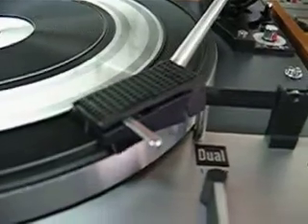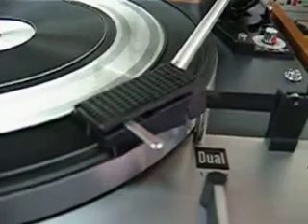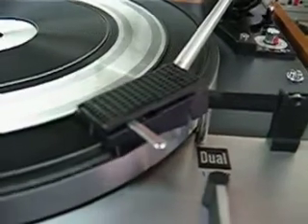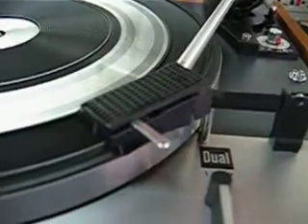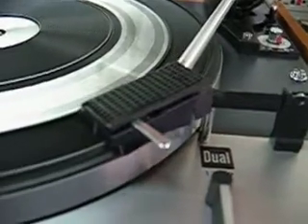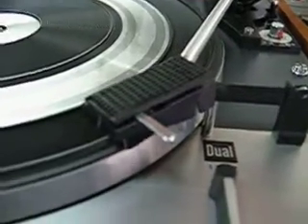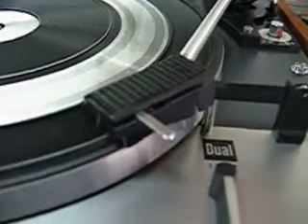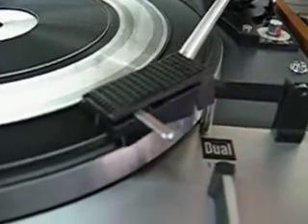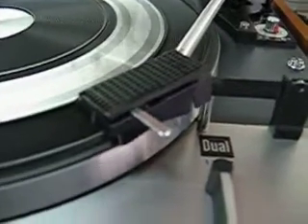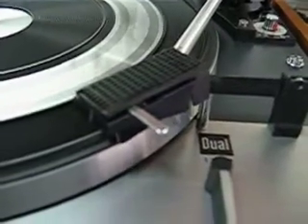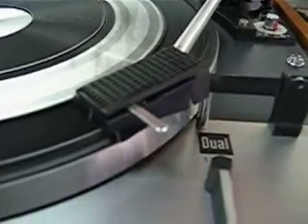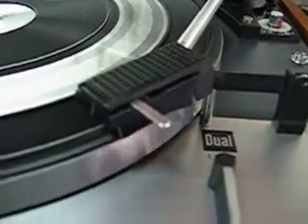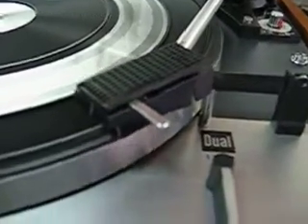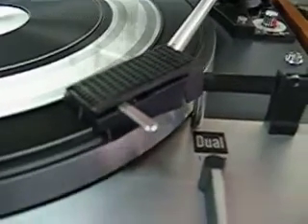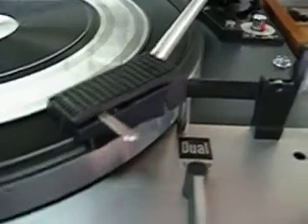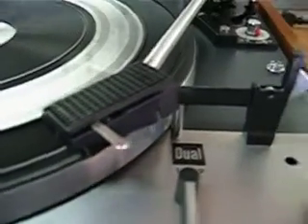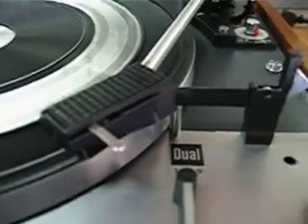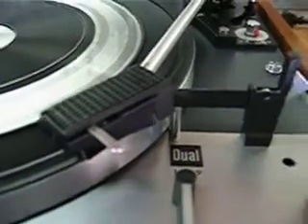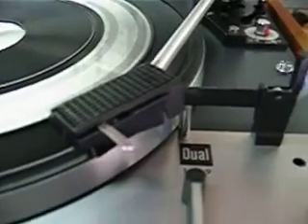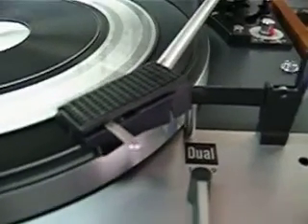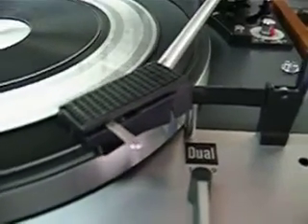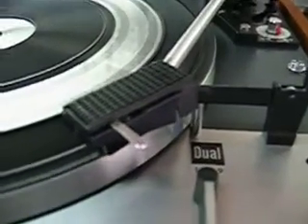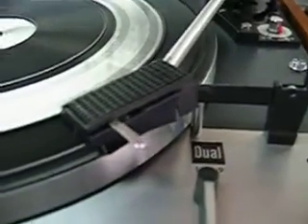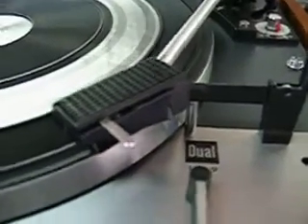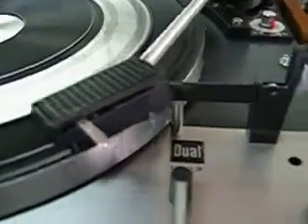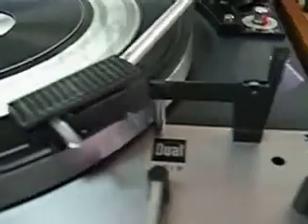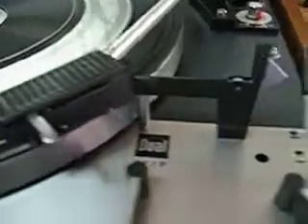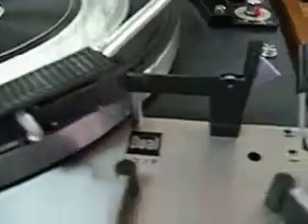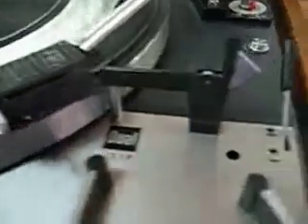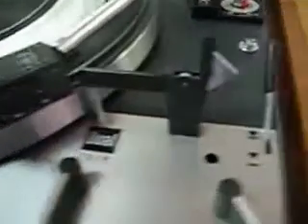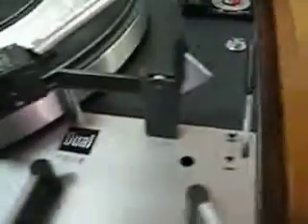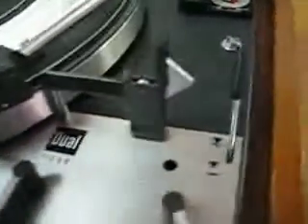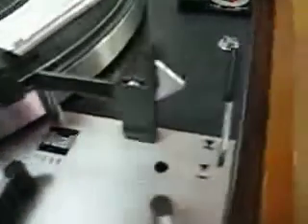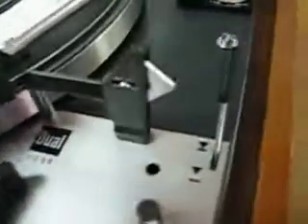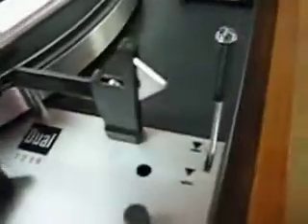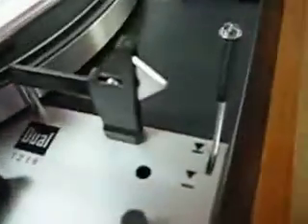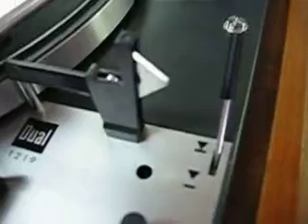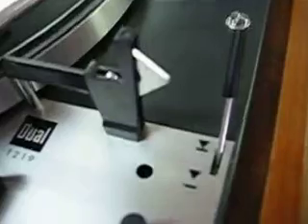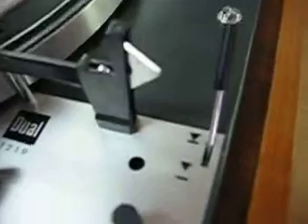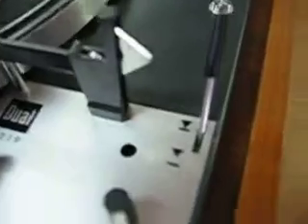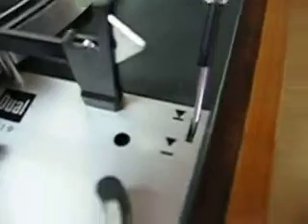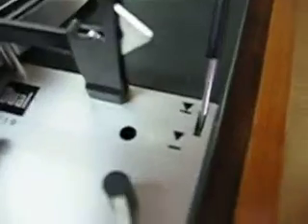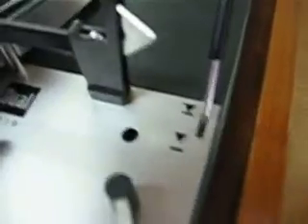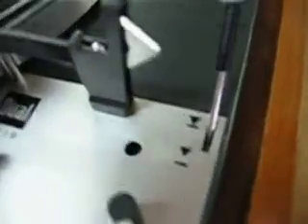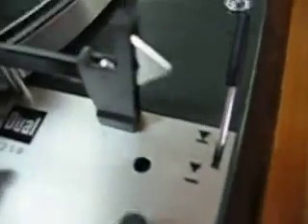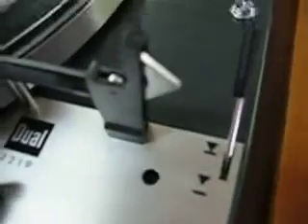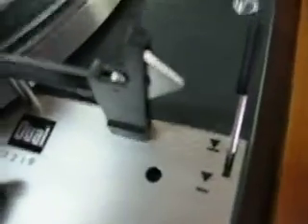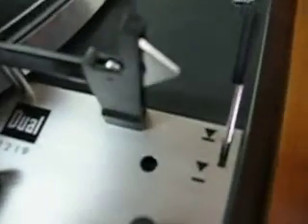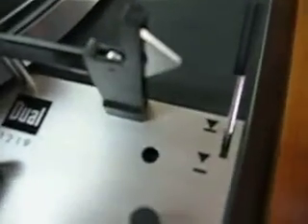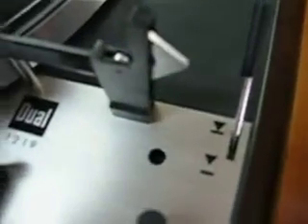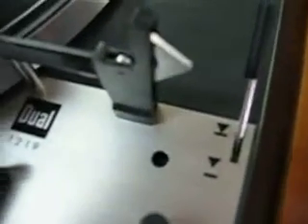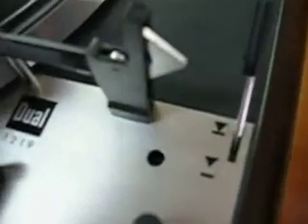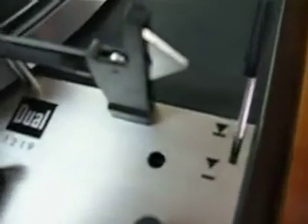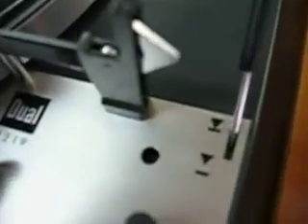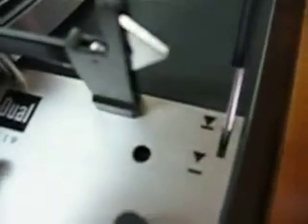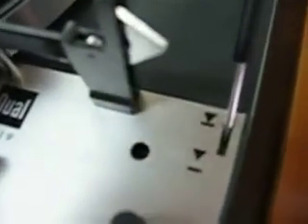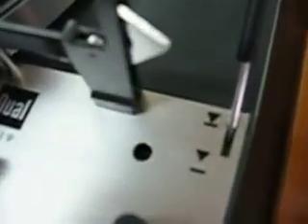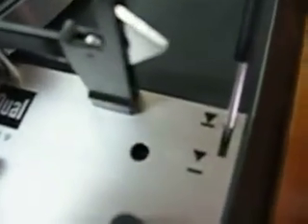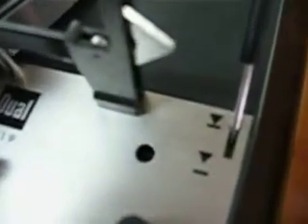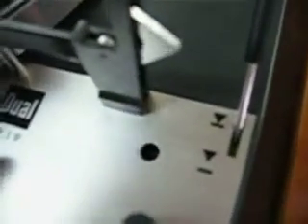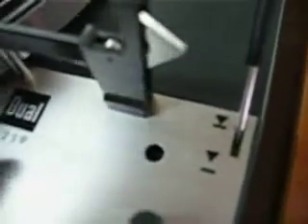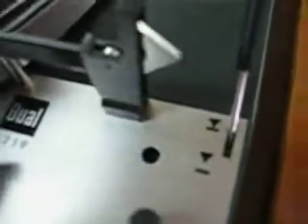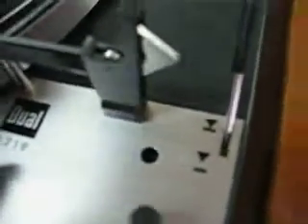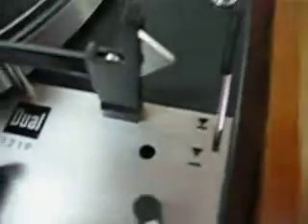To the lead-in groove of the record. Now if that needed to be adjusted, I presume you already know, that's where that adjustment is, right there.